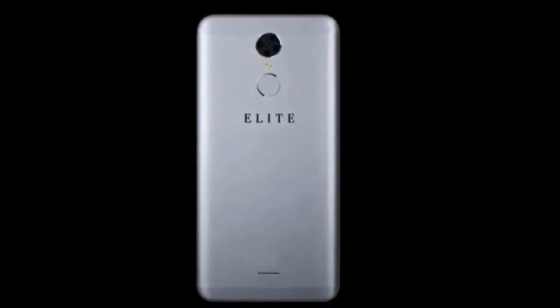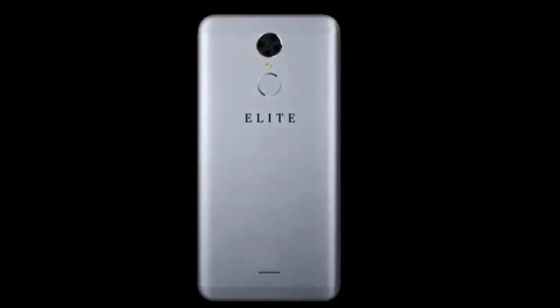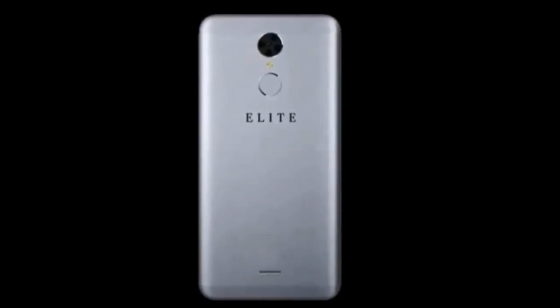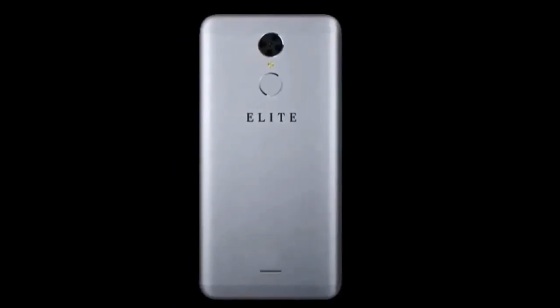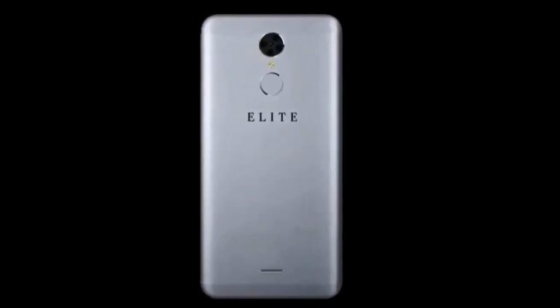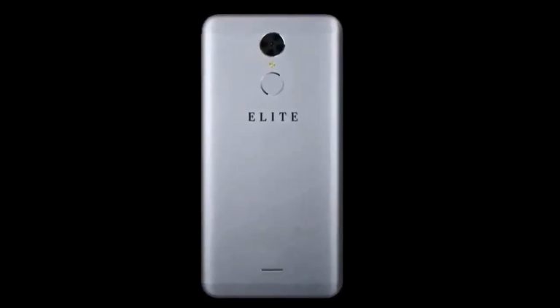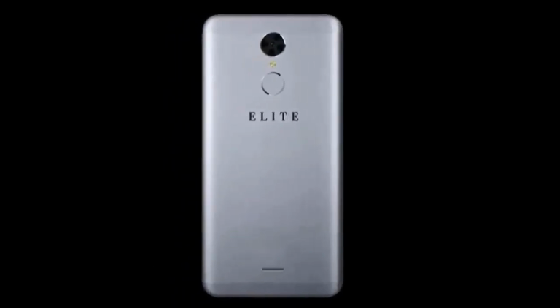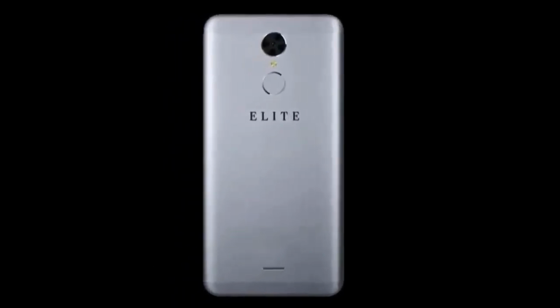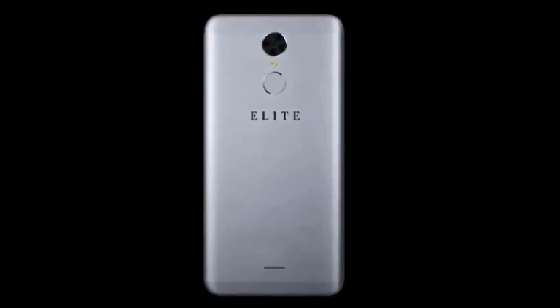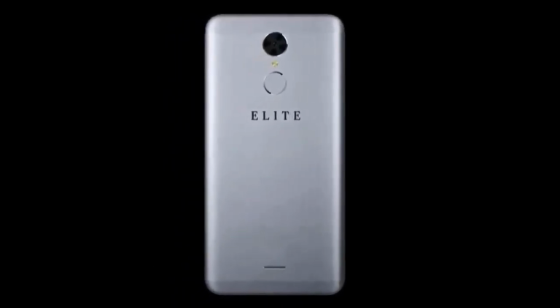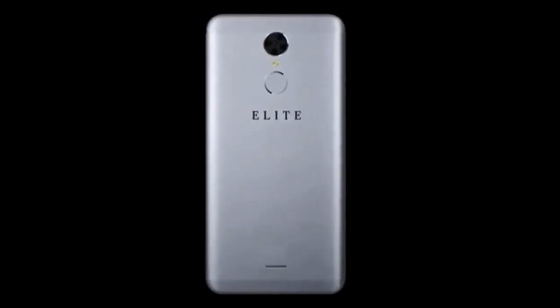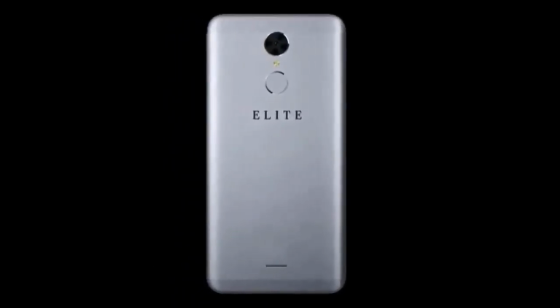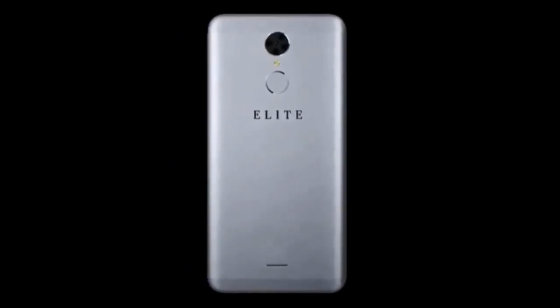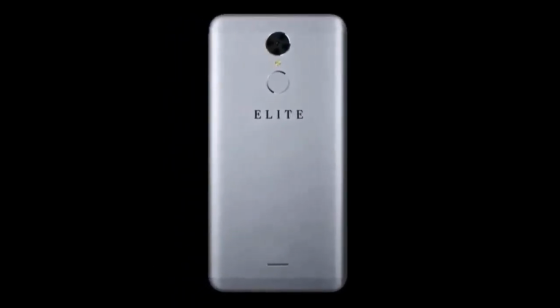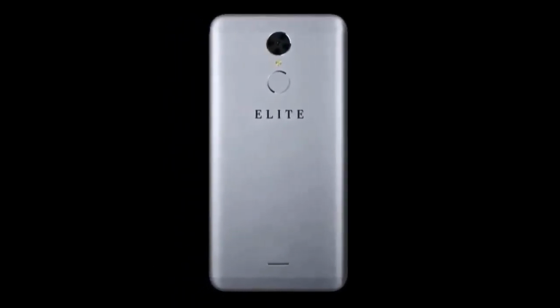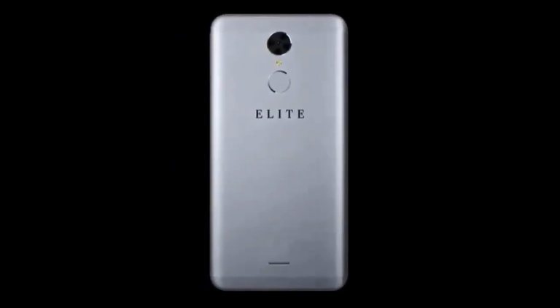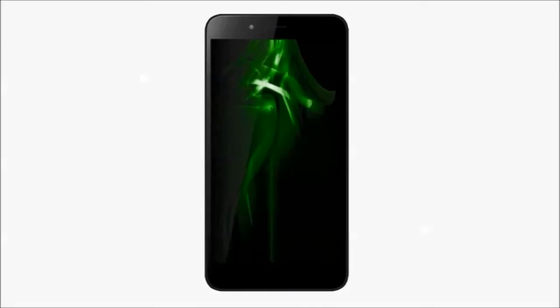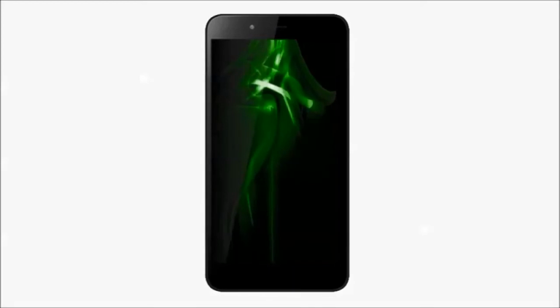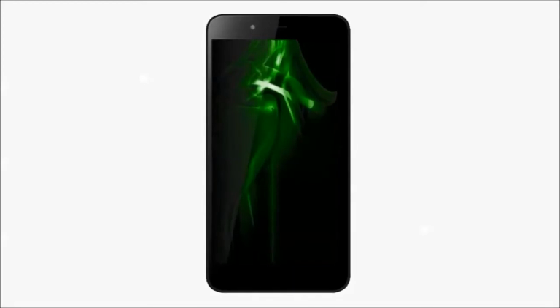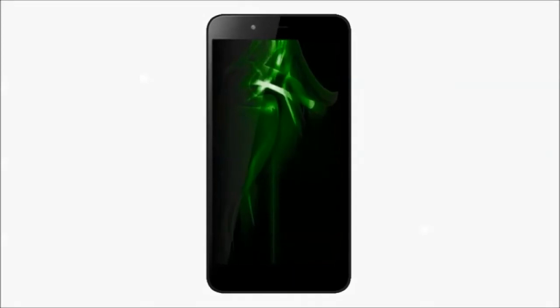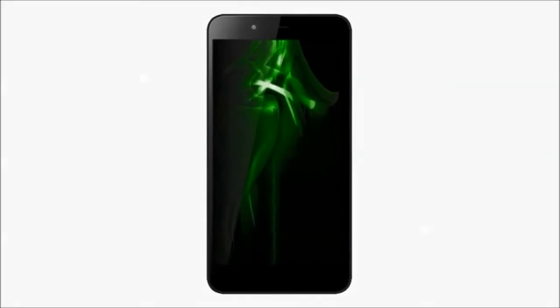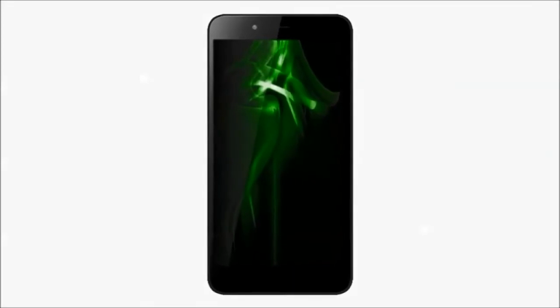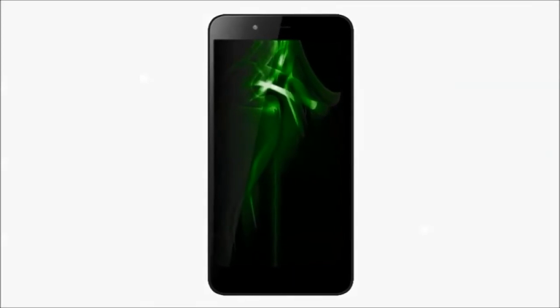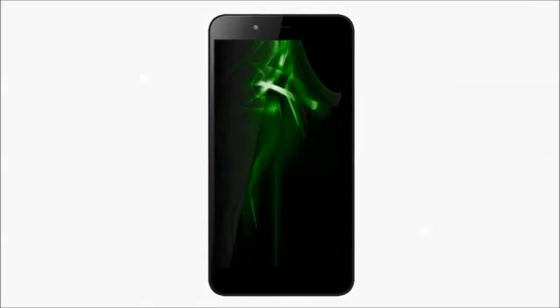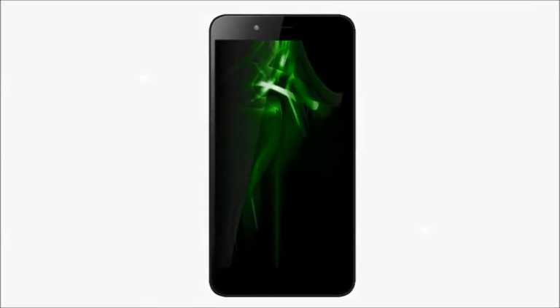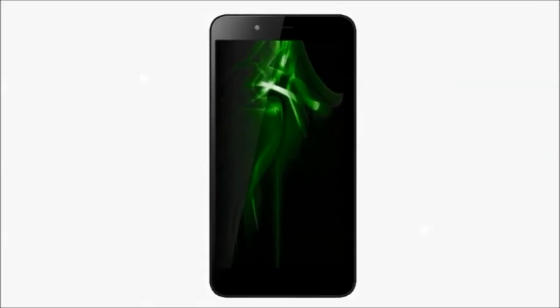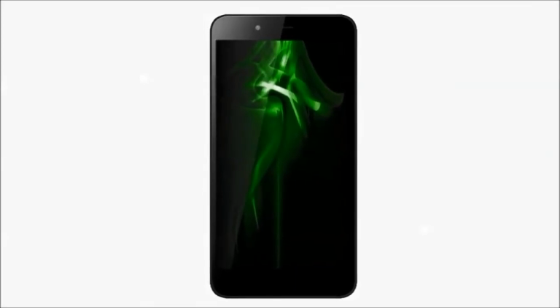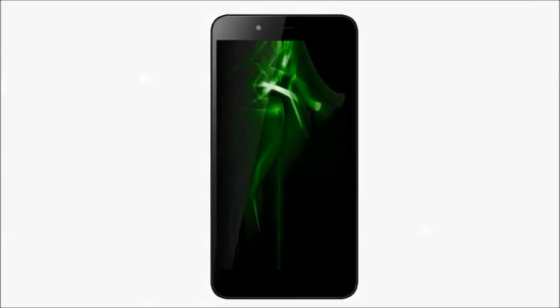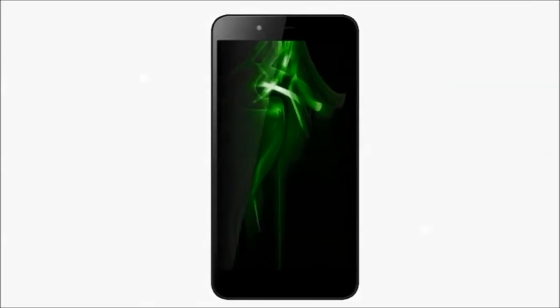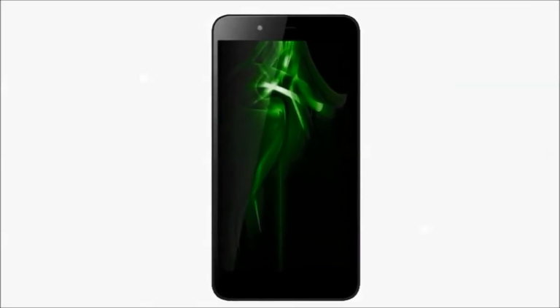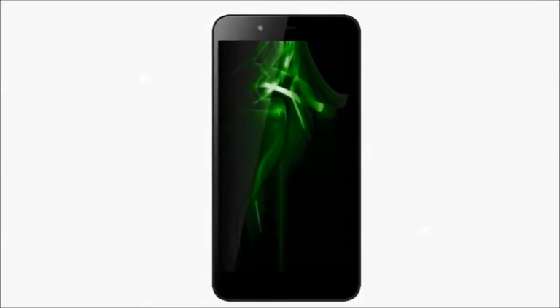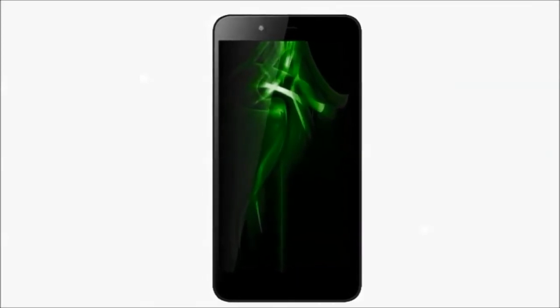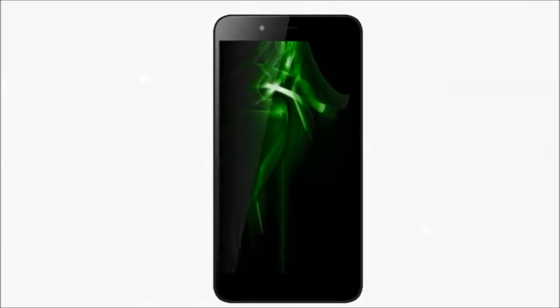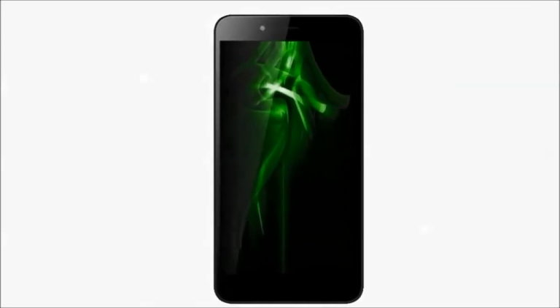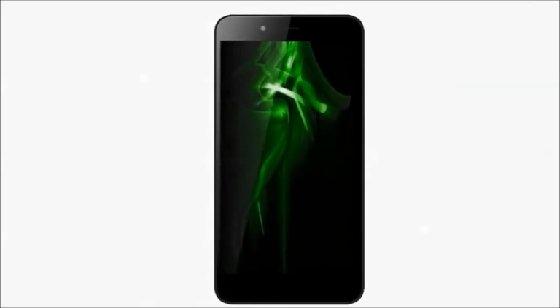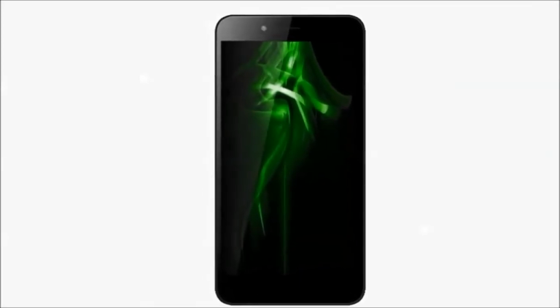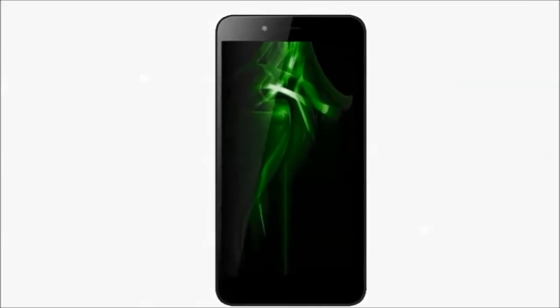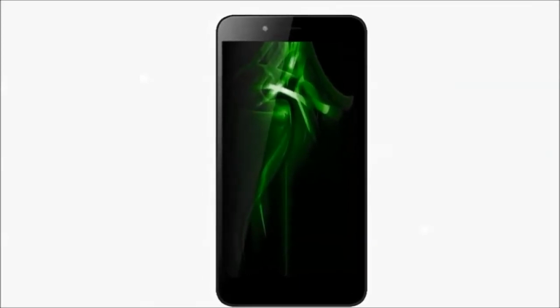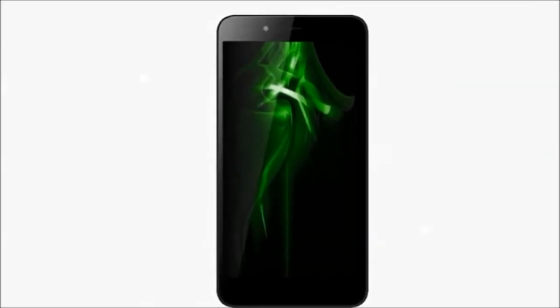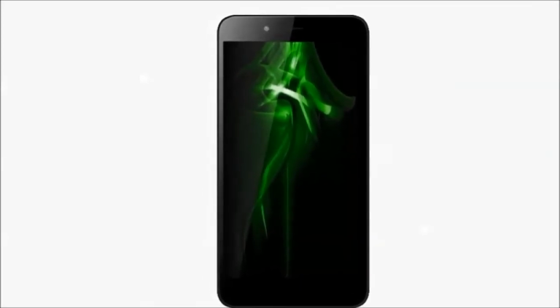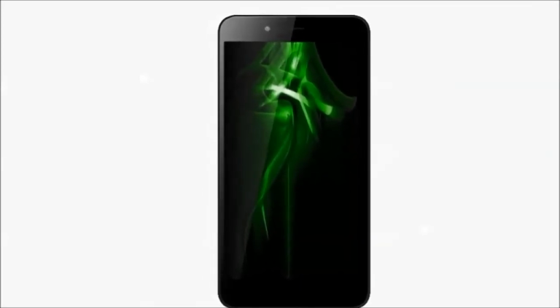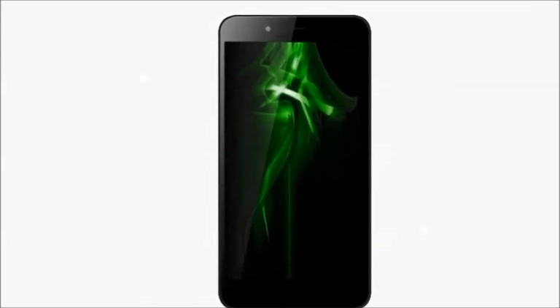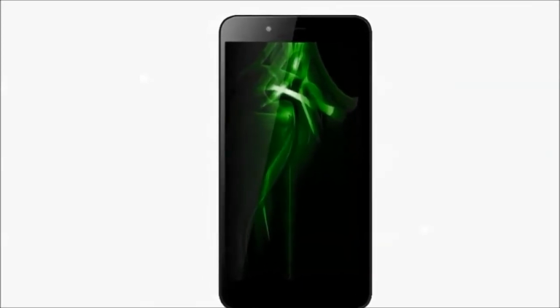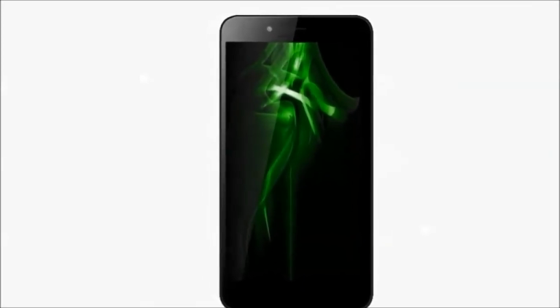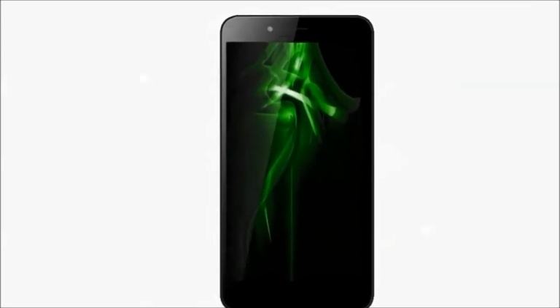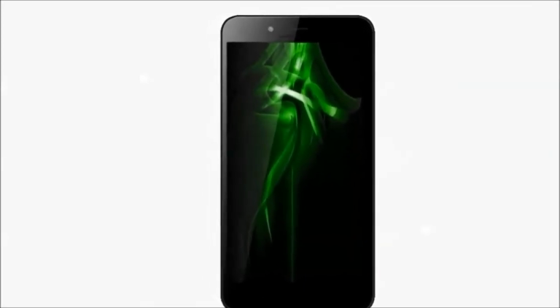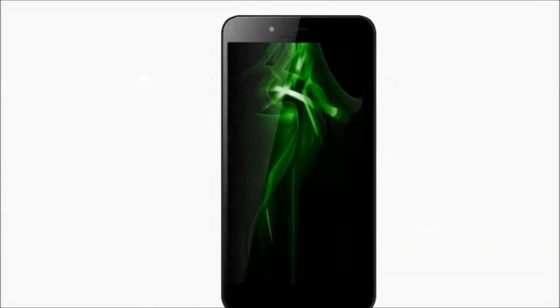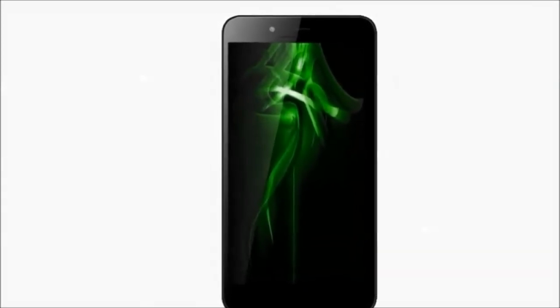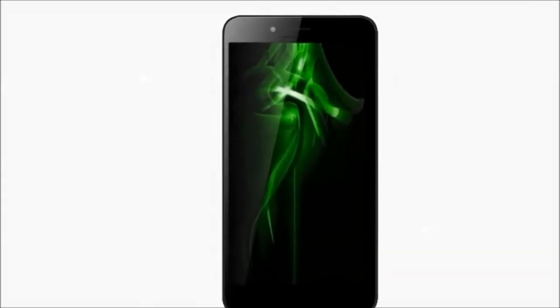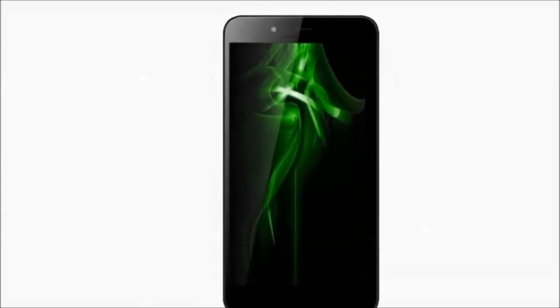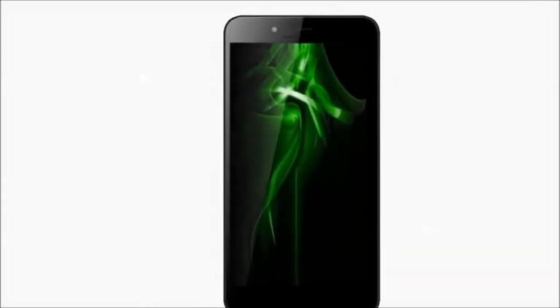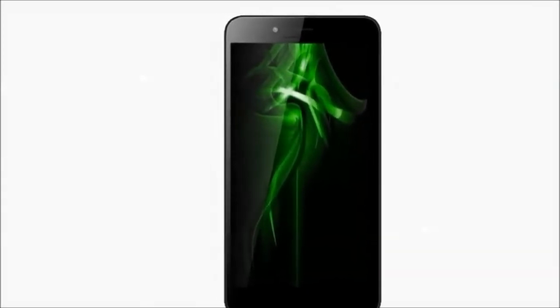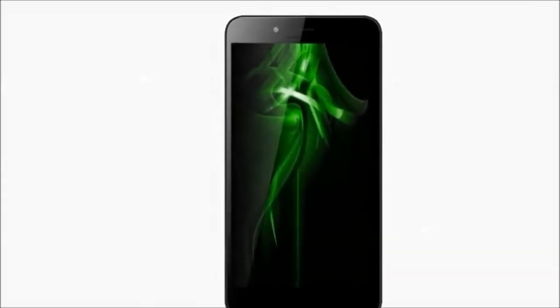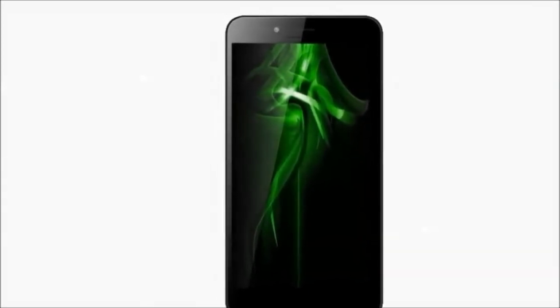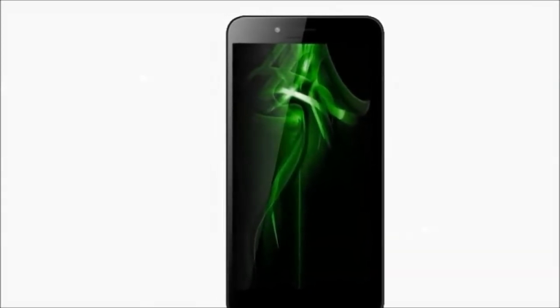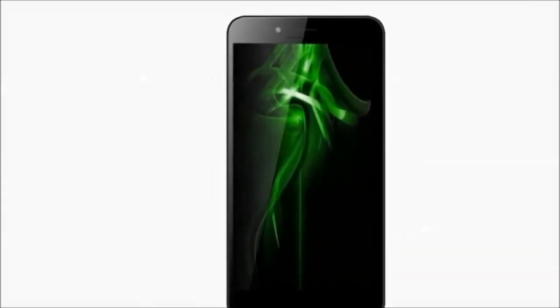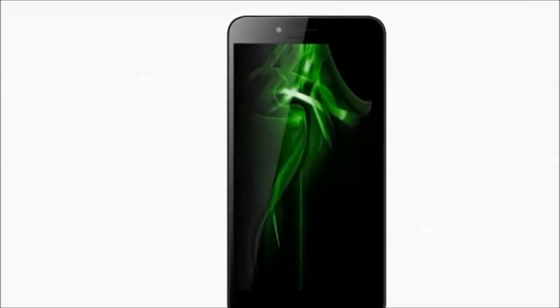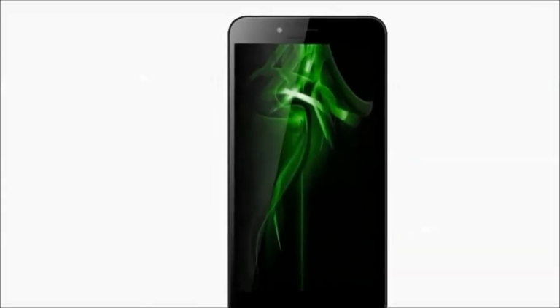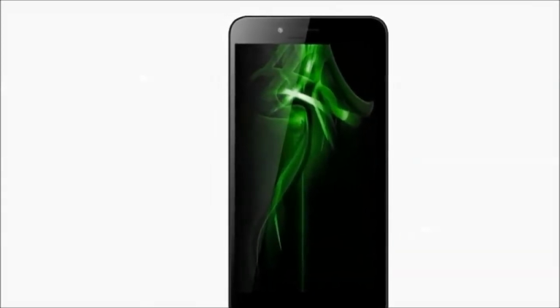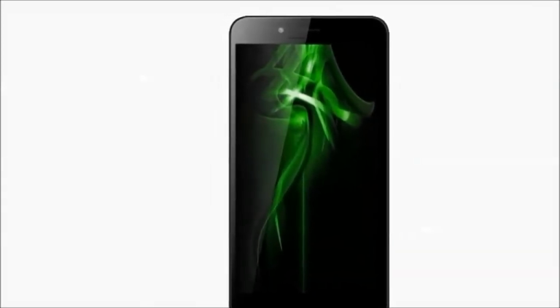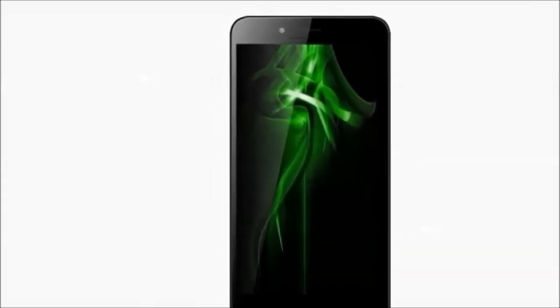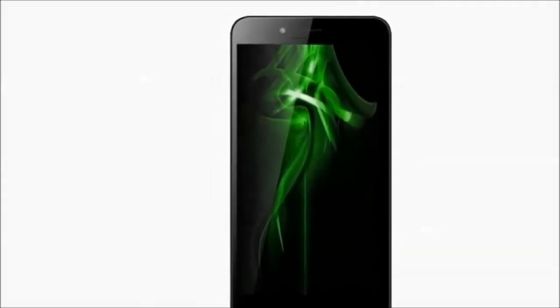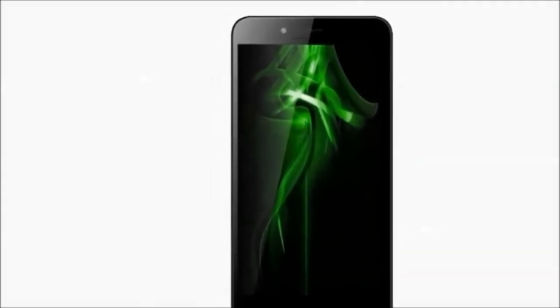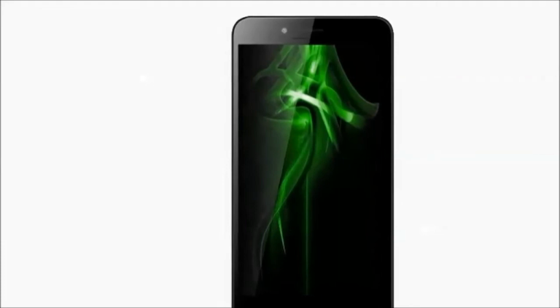Sensors on the phone include proximity sensor, accelerometer, ambient light sensor, and gyroscope.